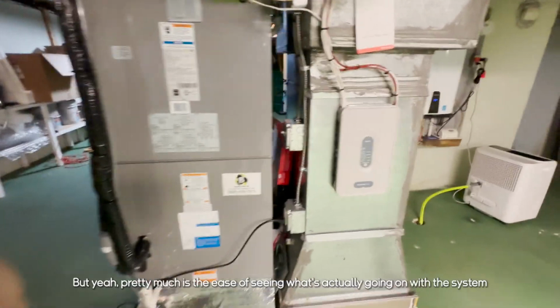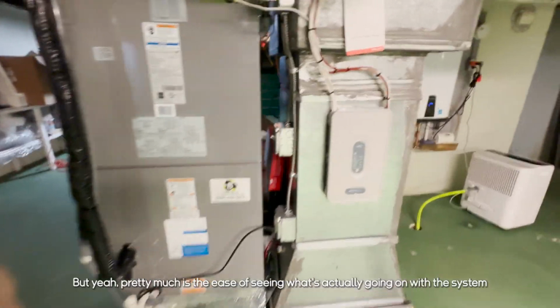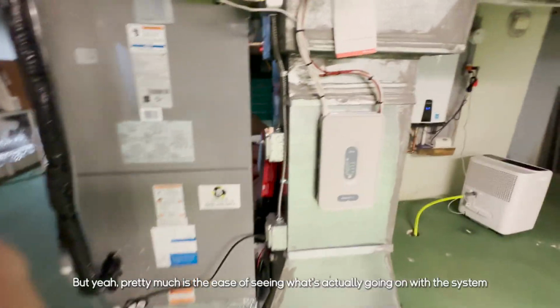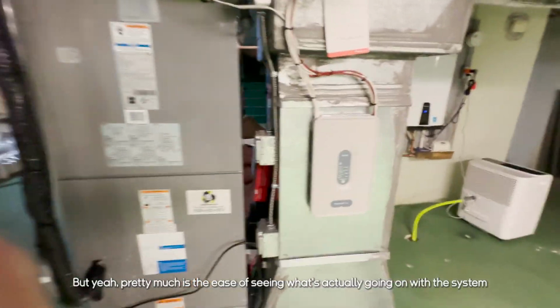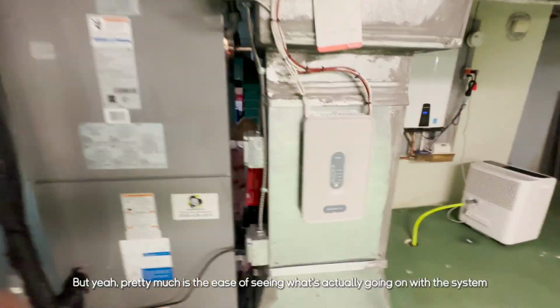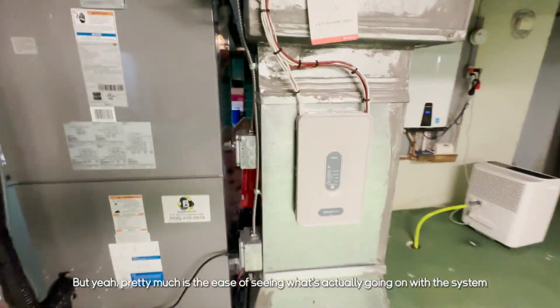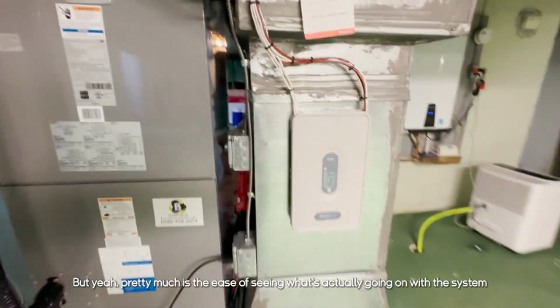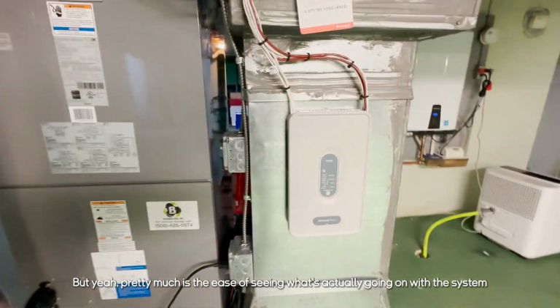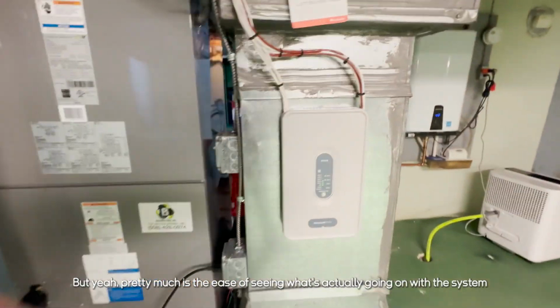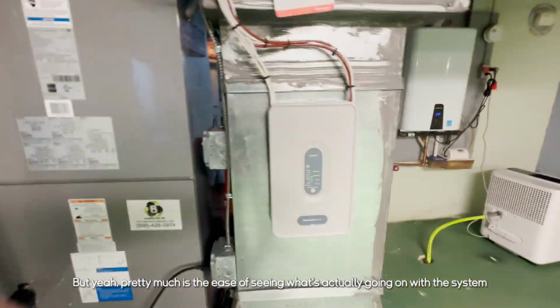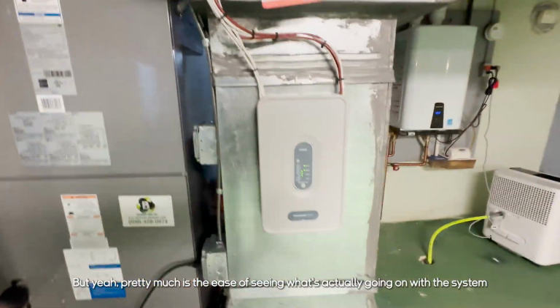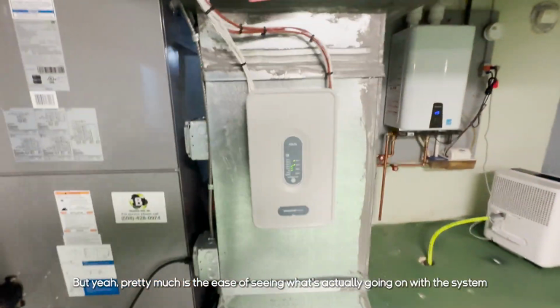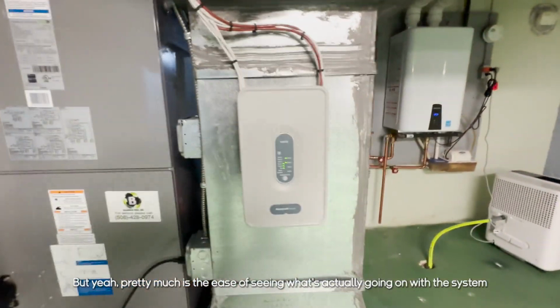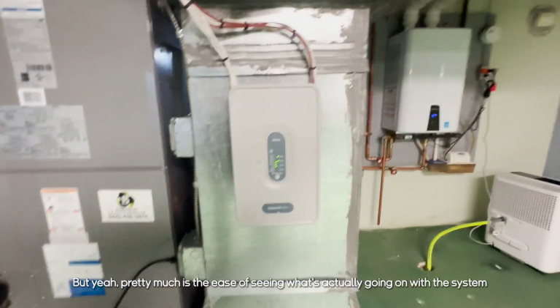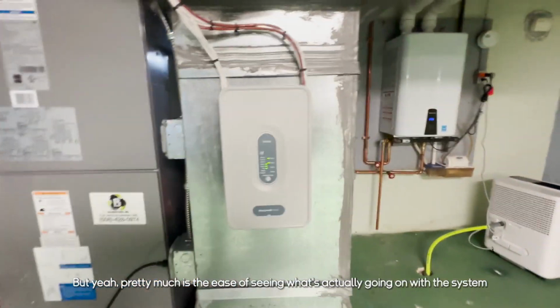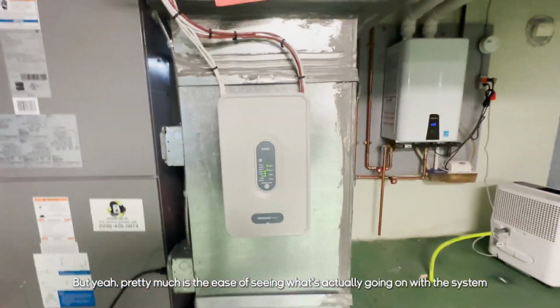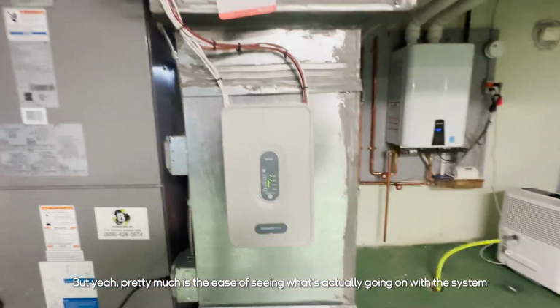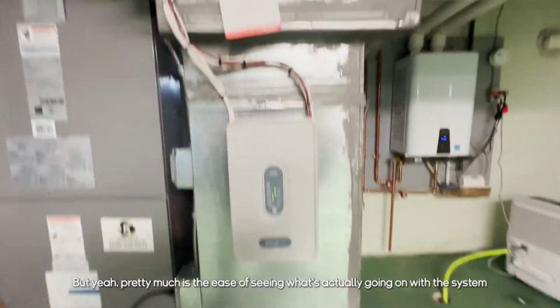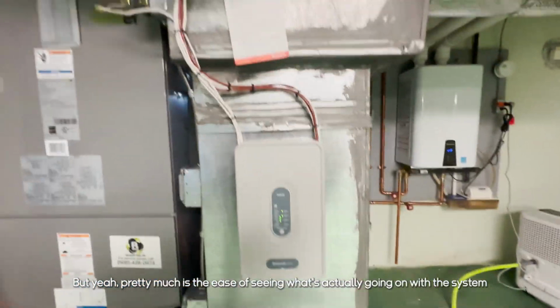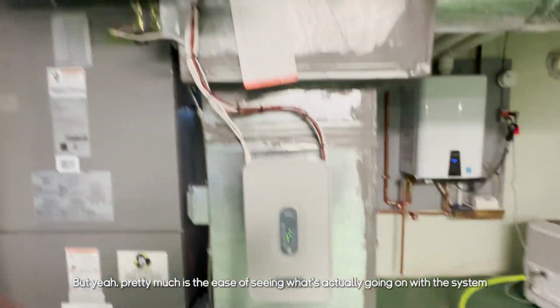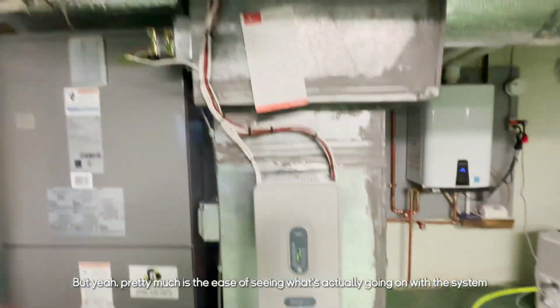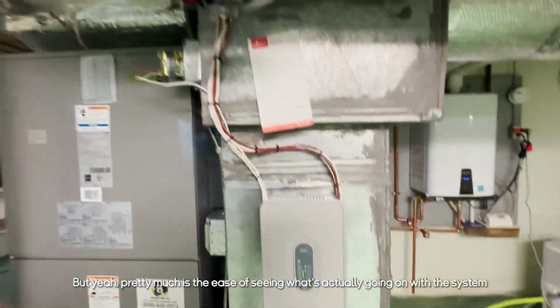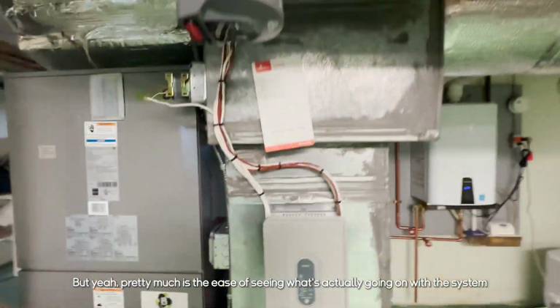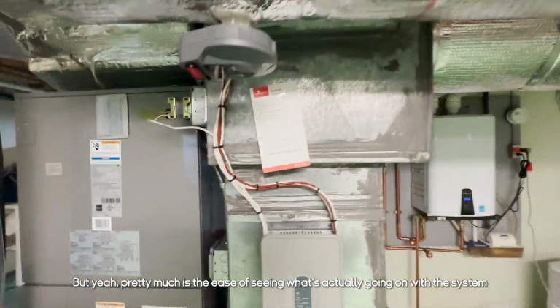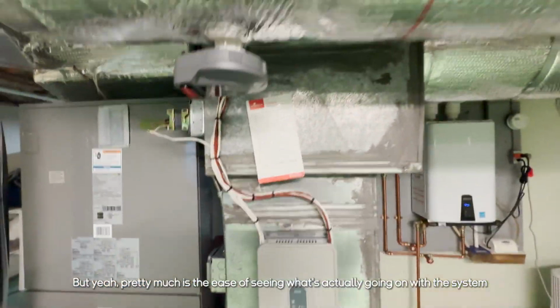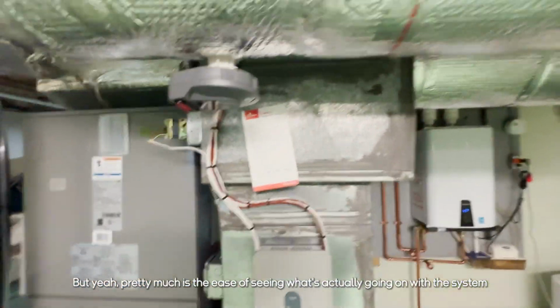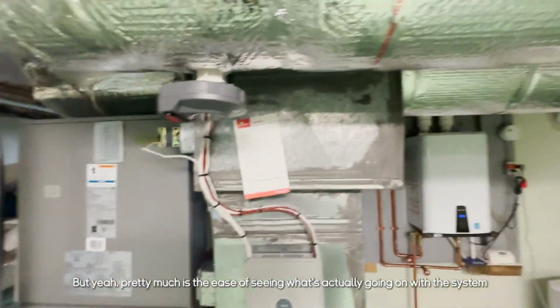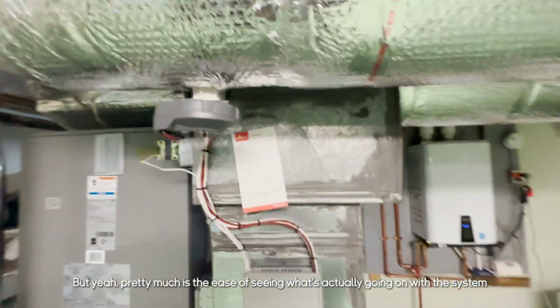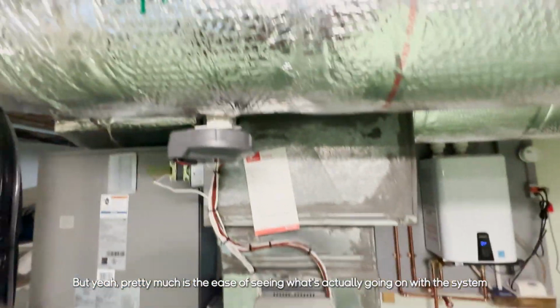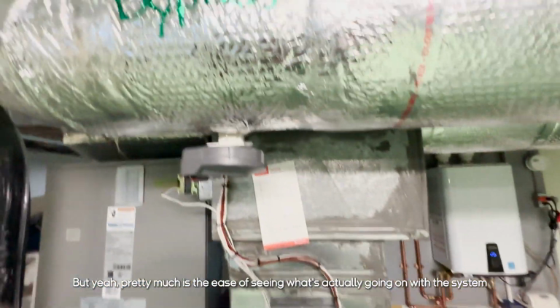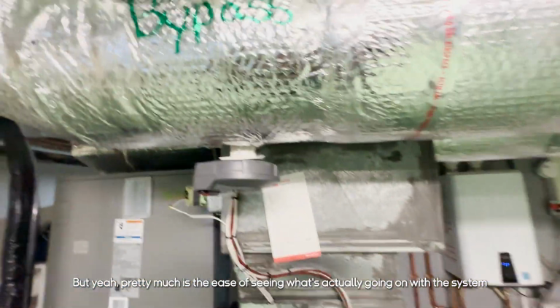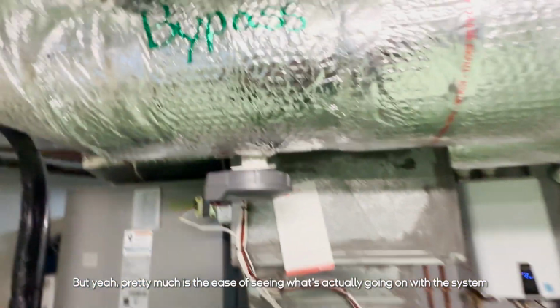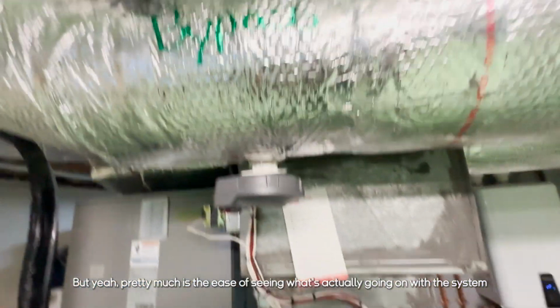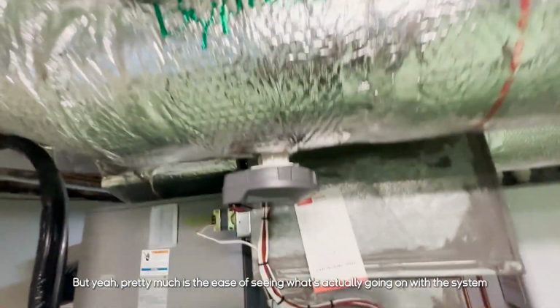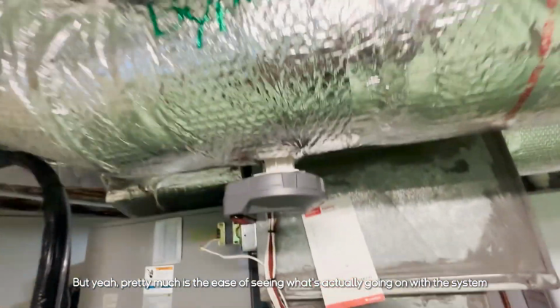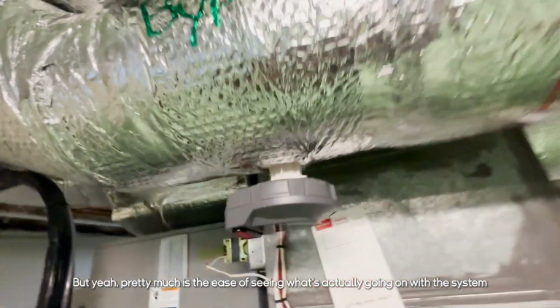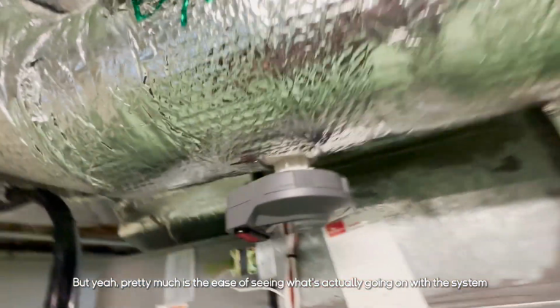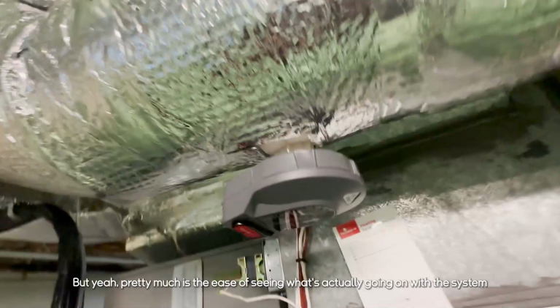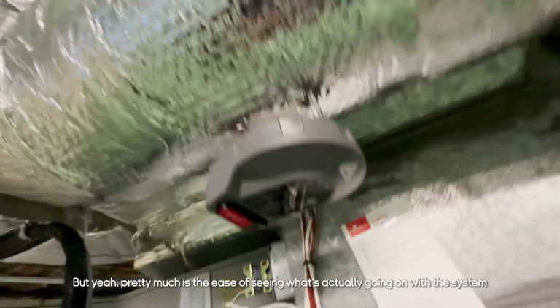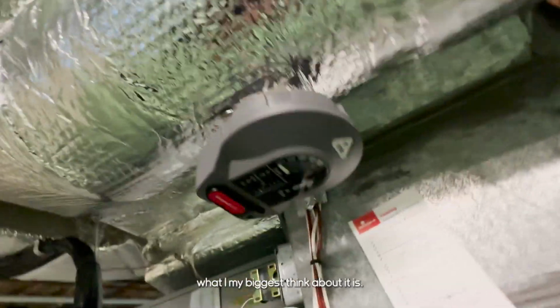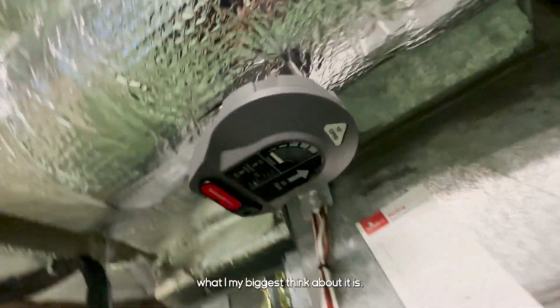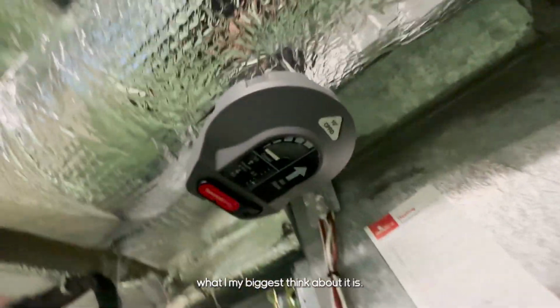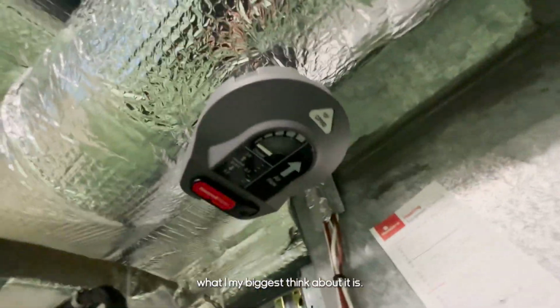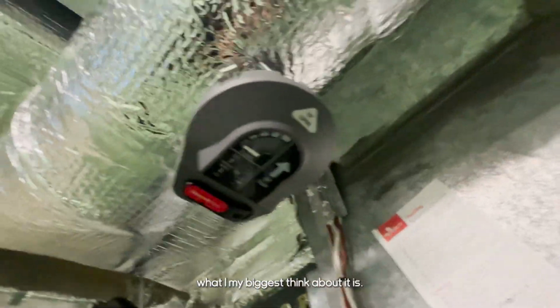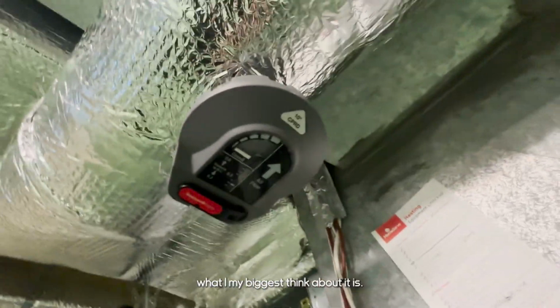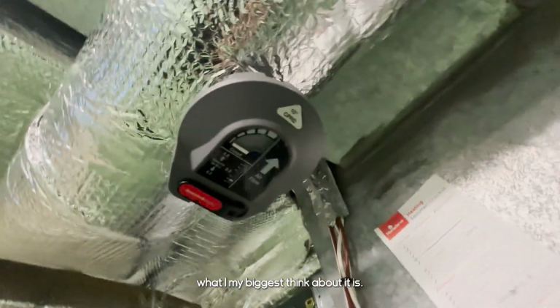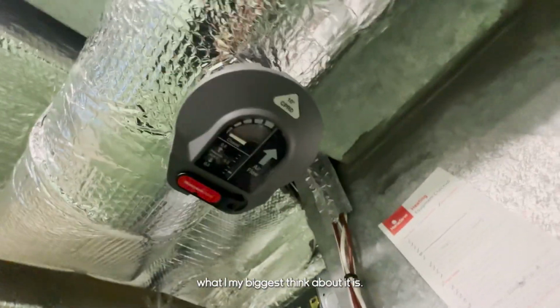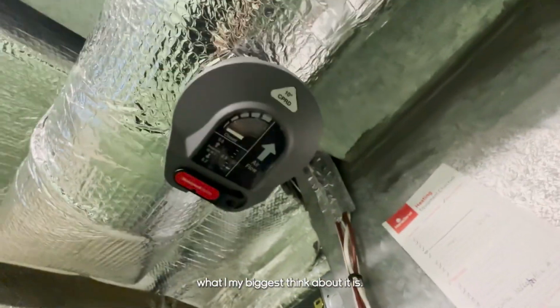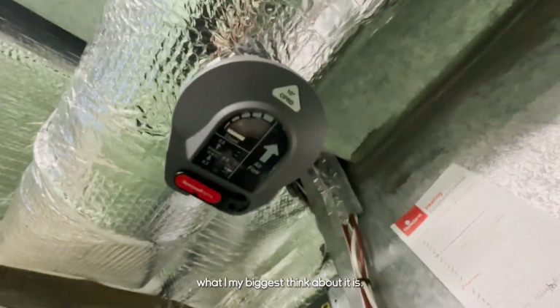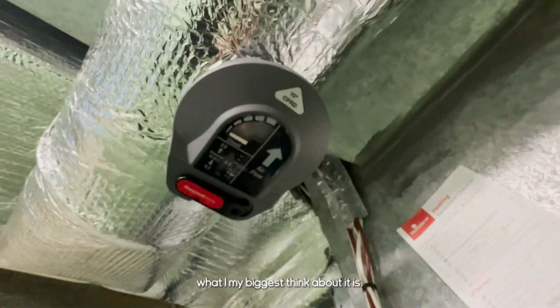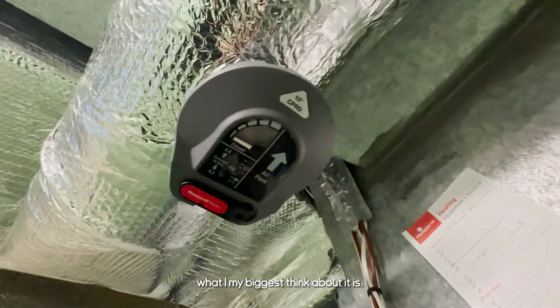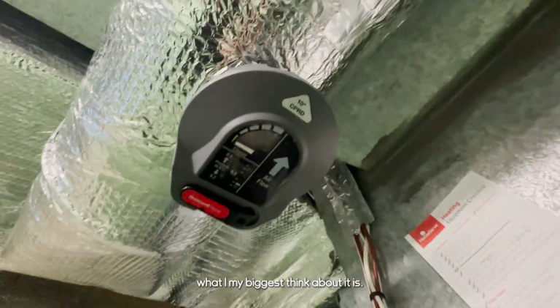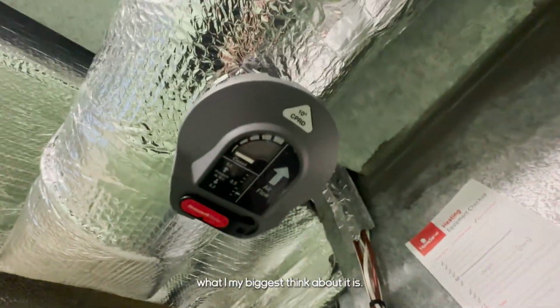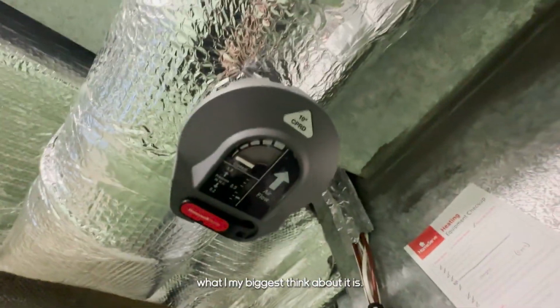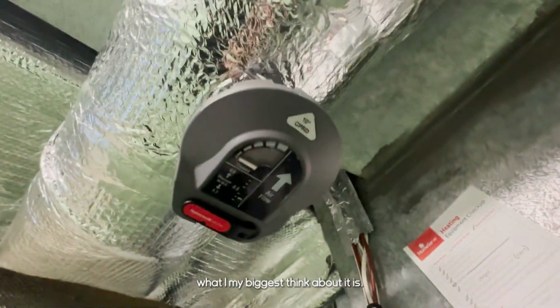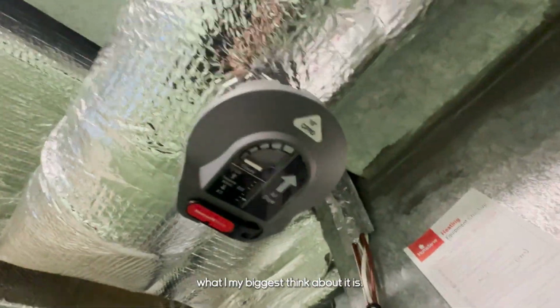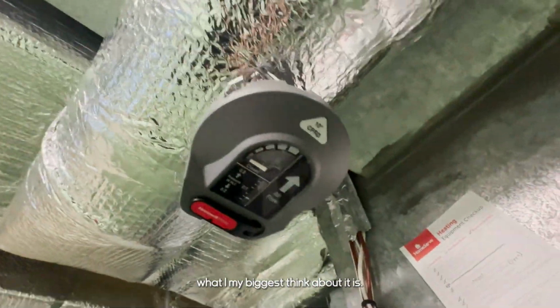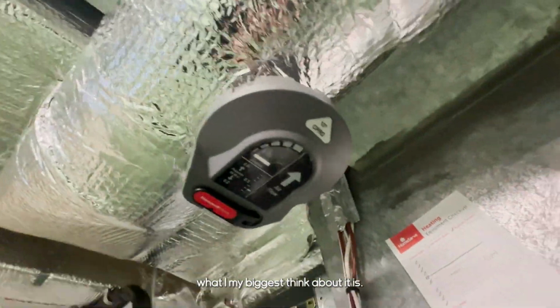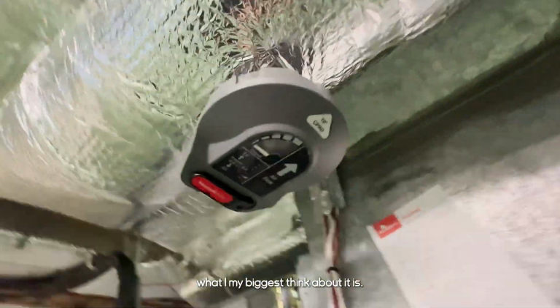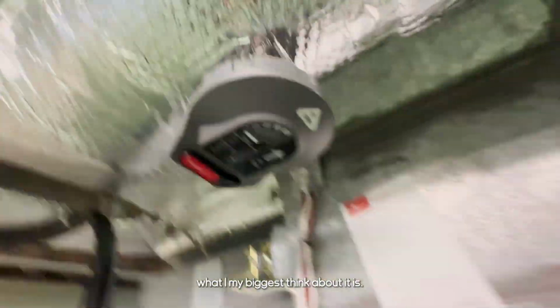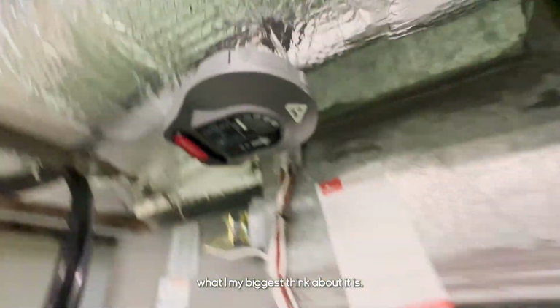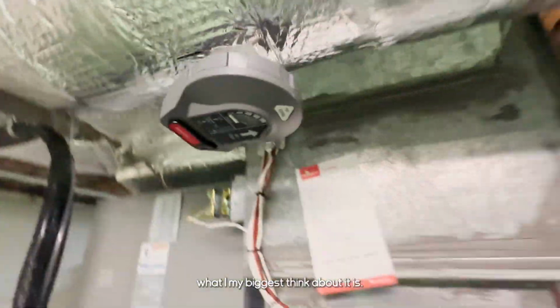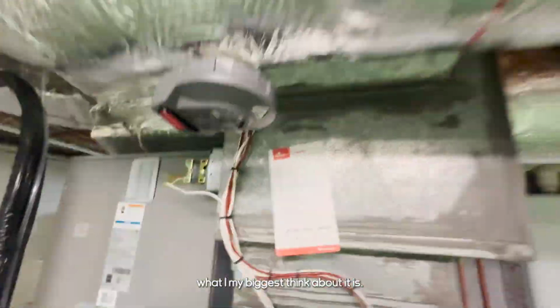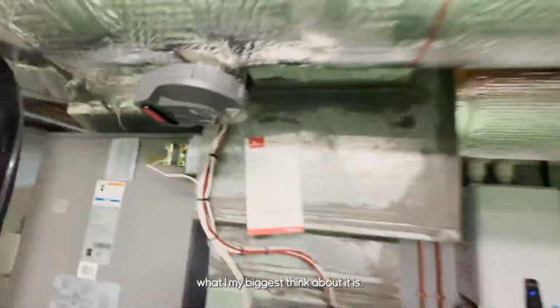Pretty much it's the ease of seeing what's actually going on with the system — that's my biggest thing about them.